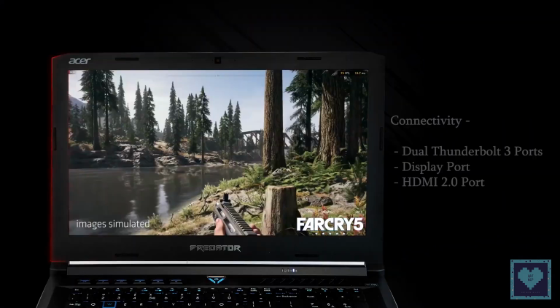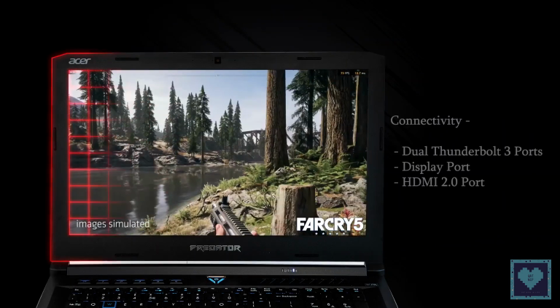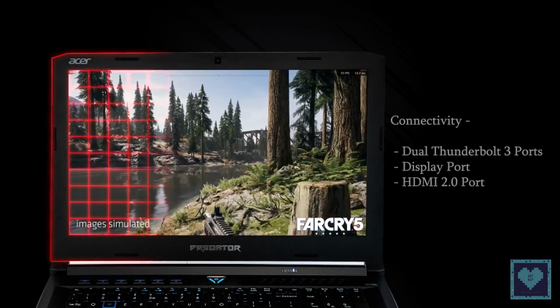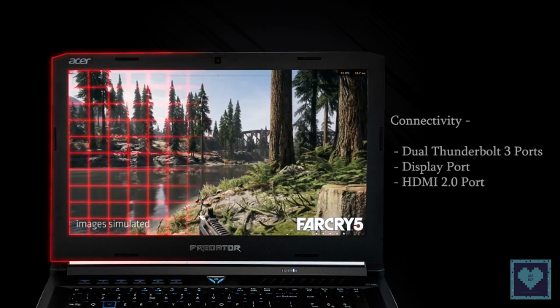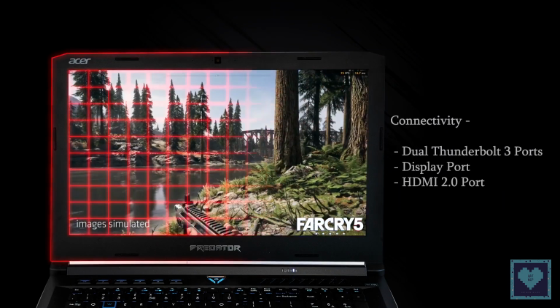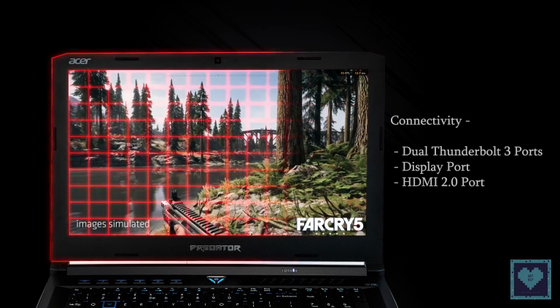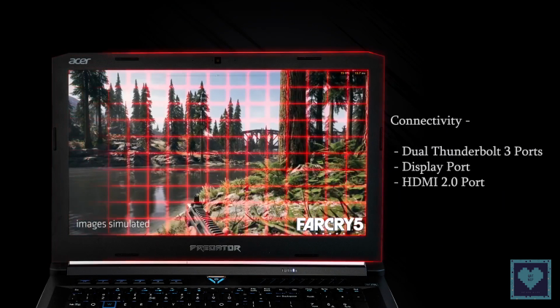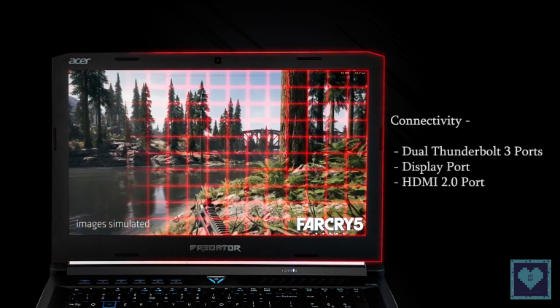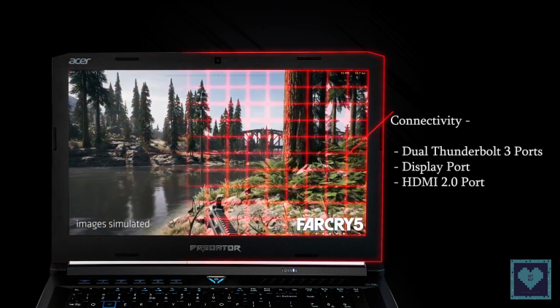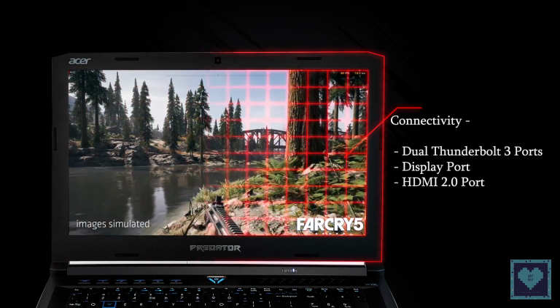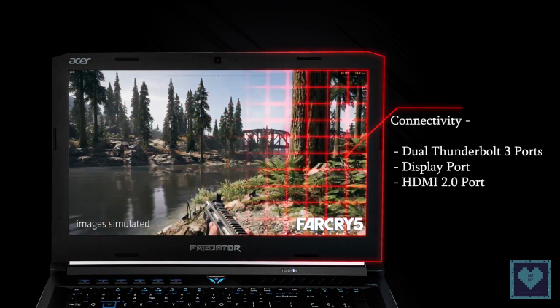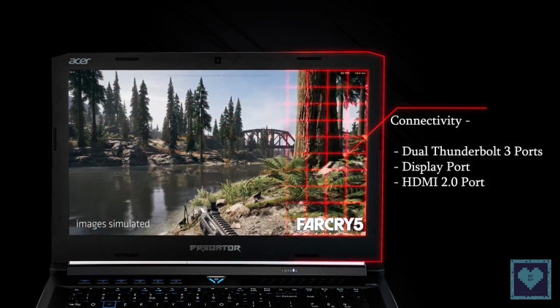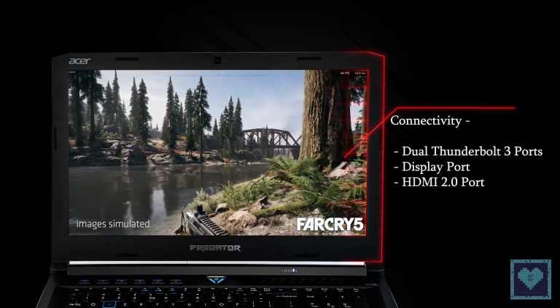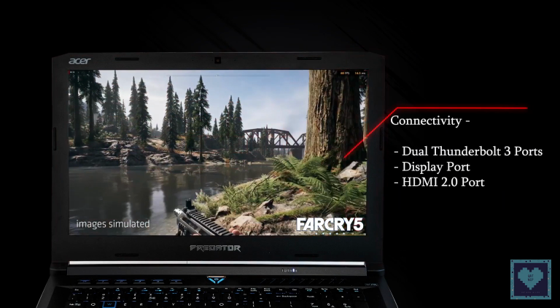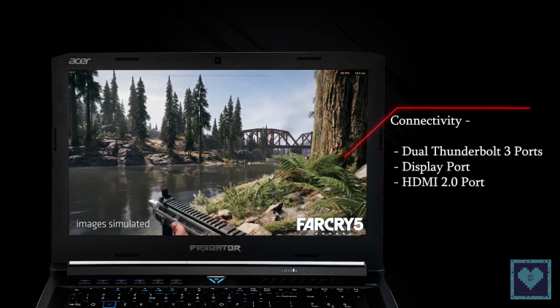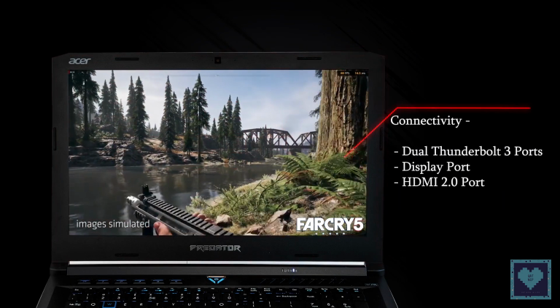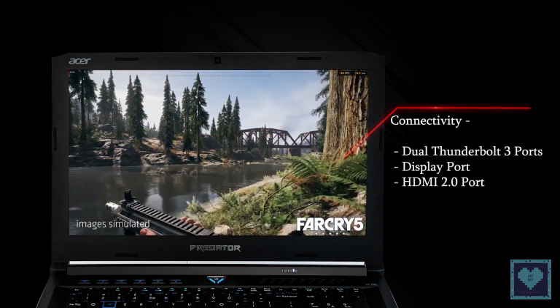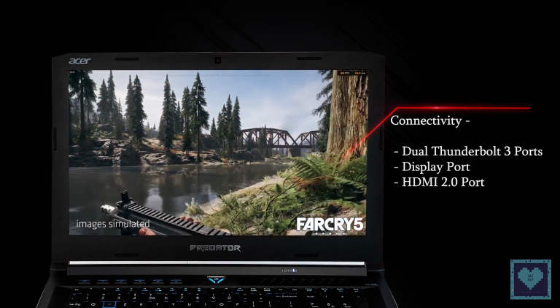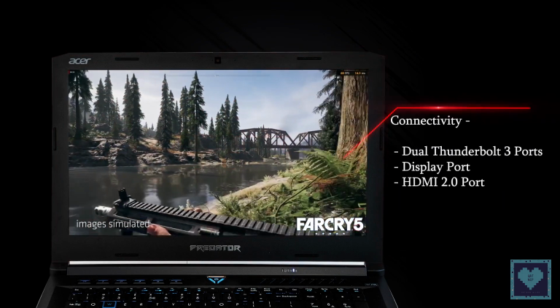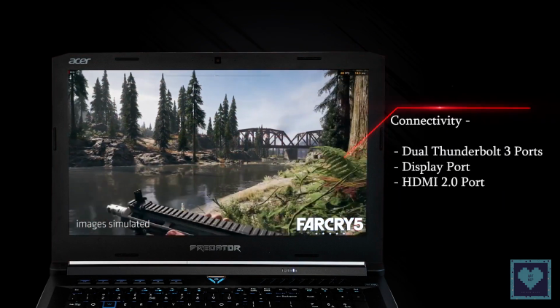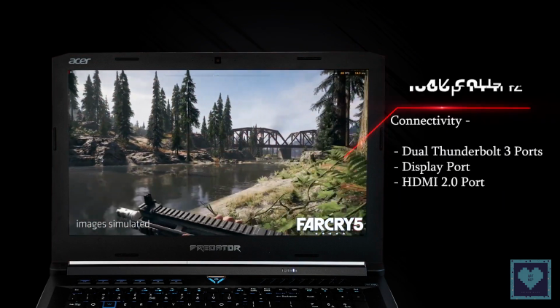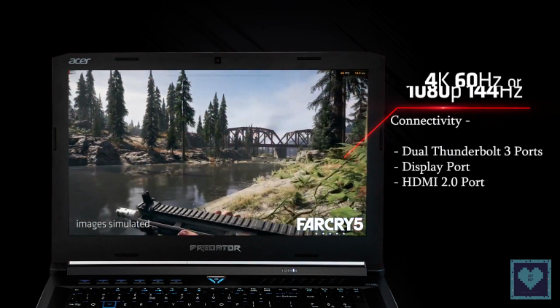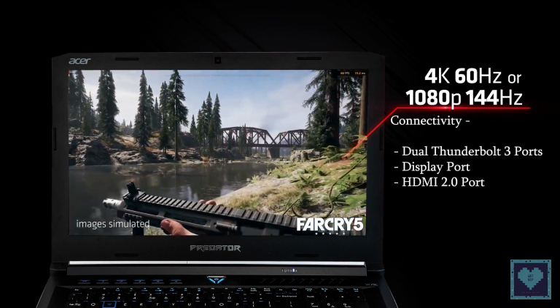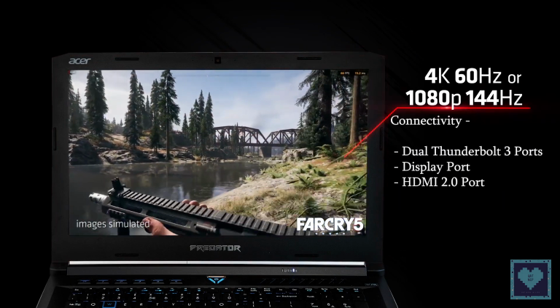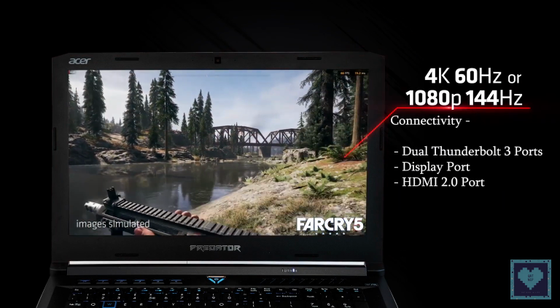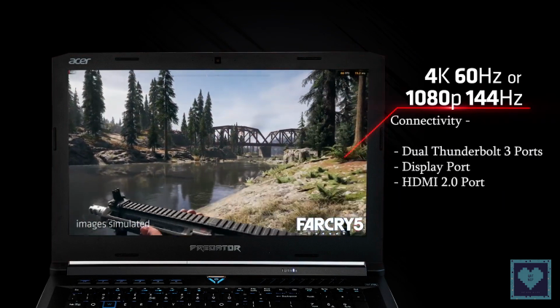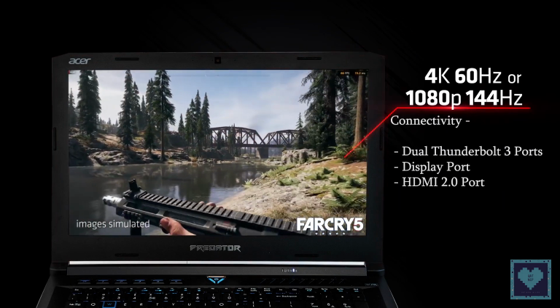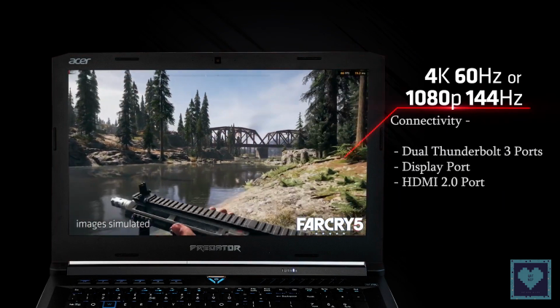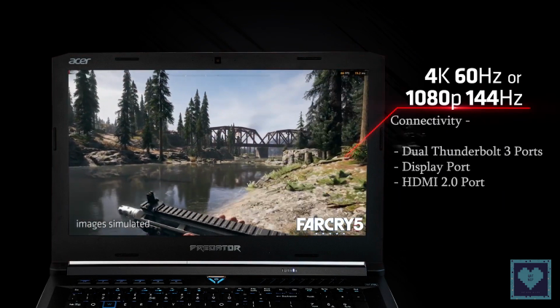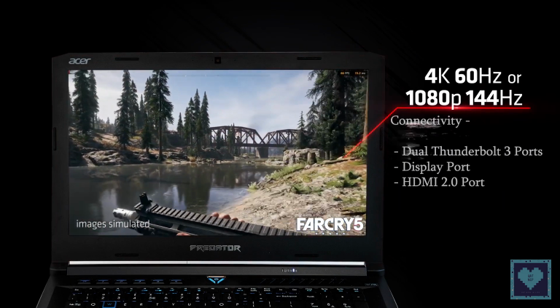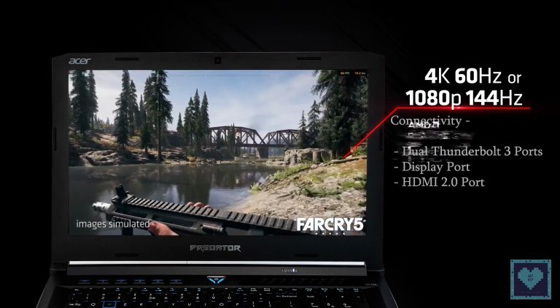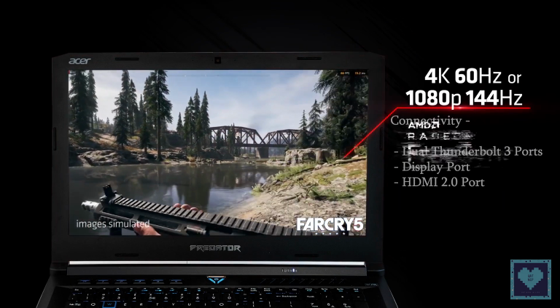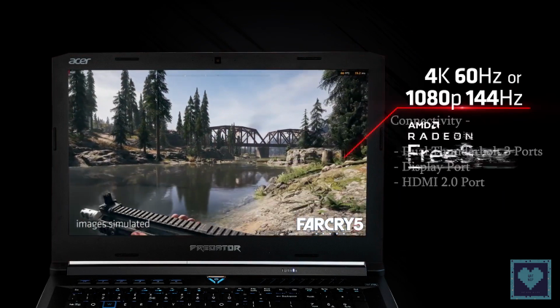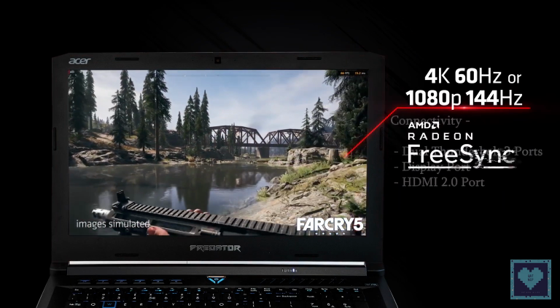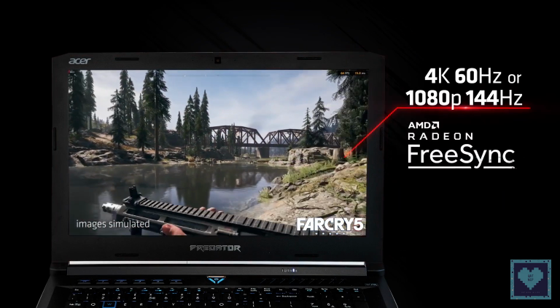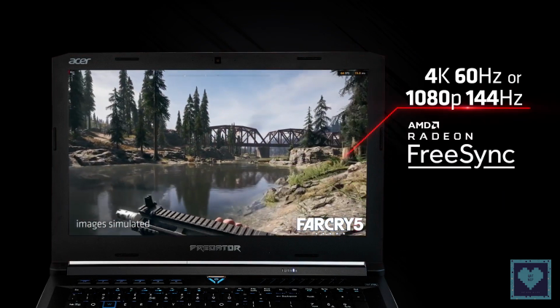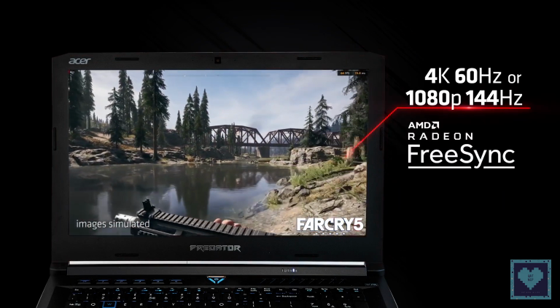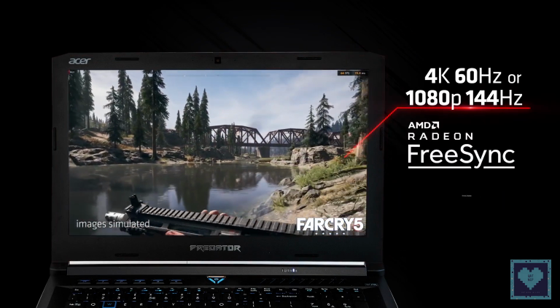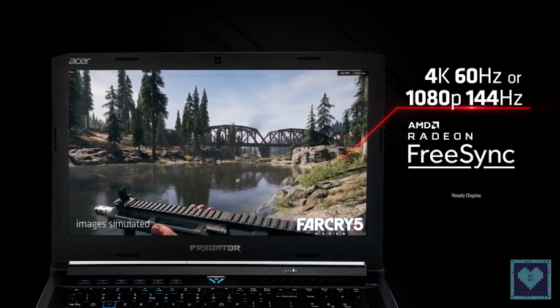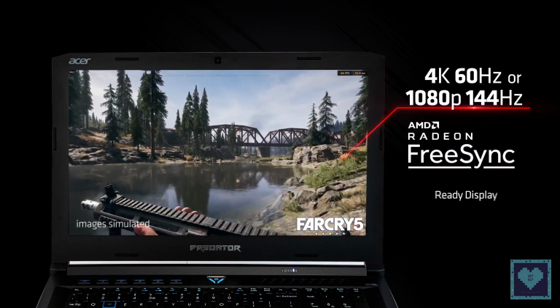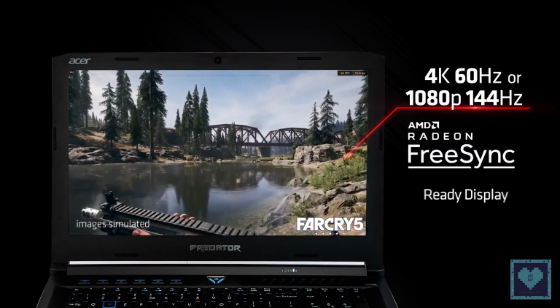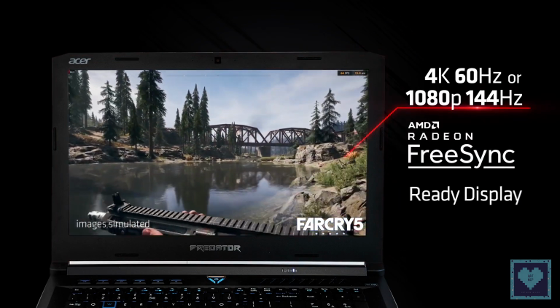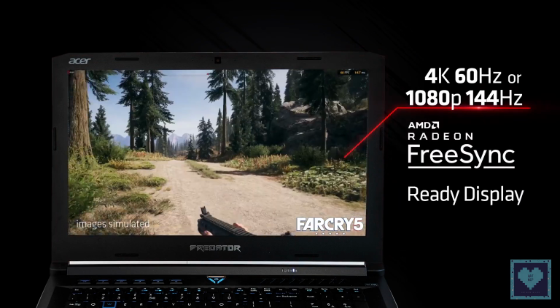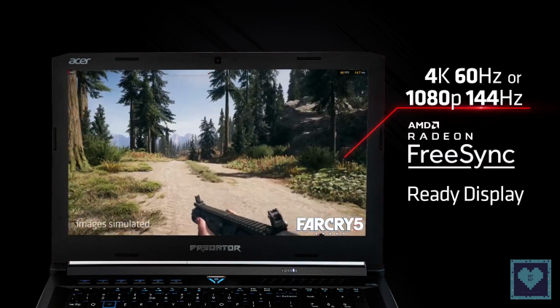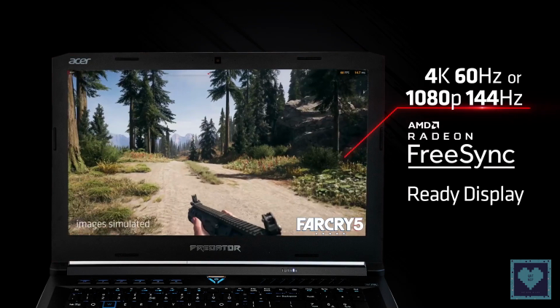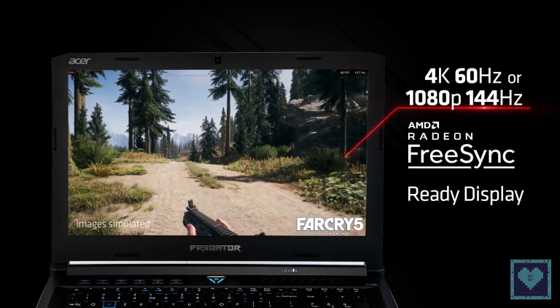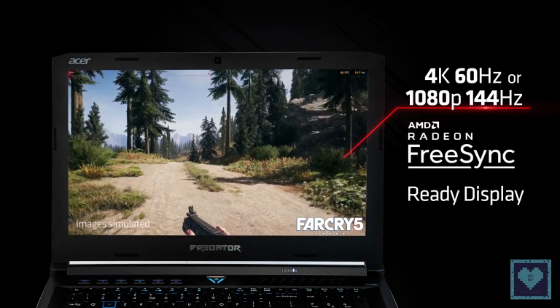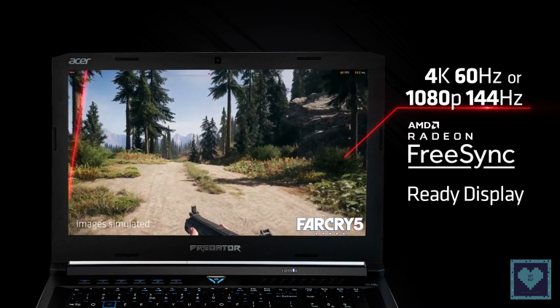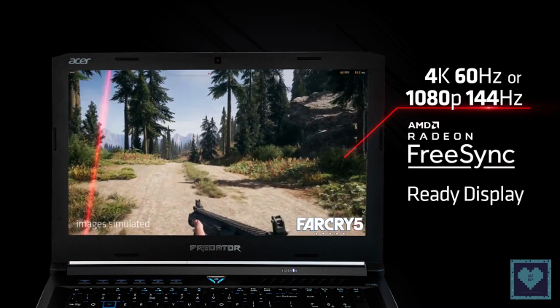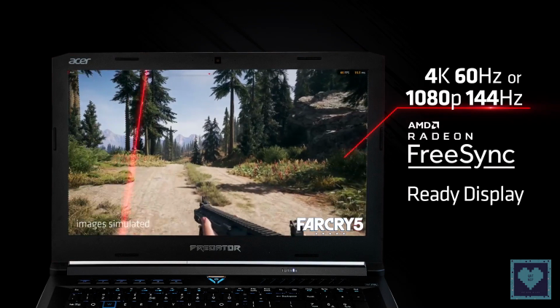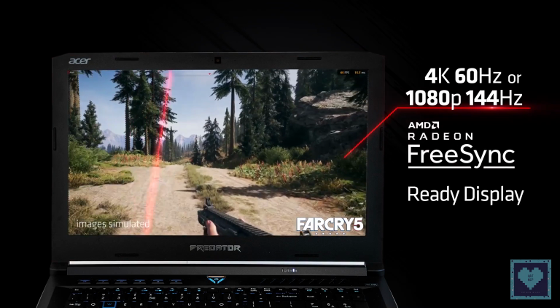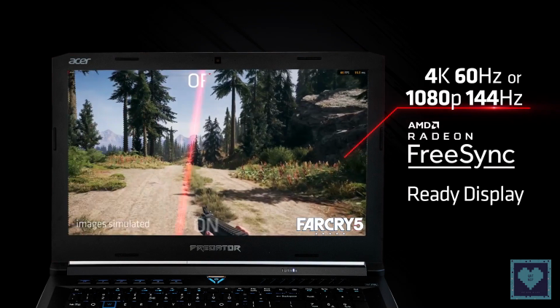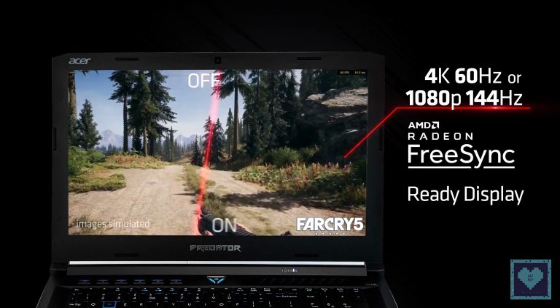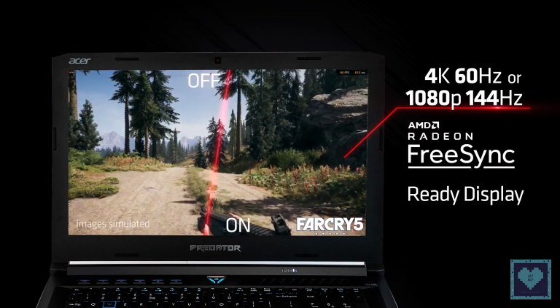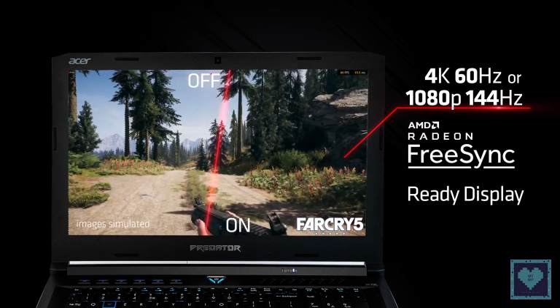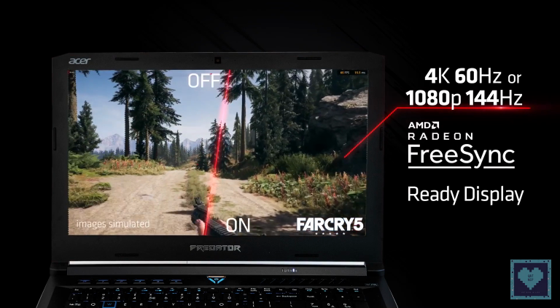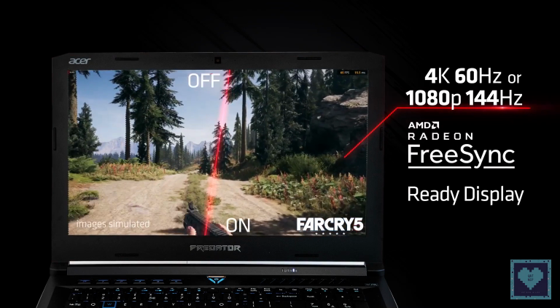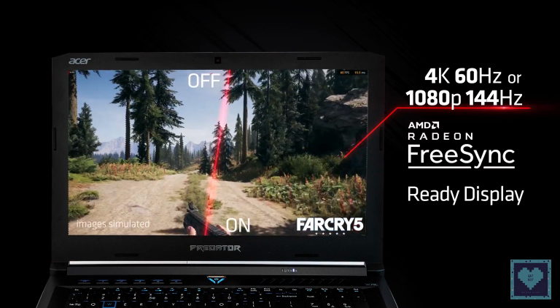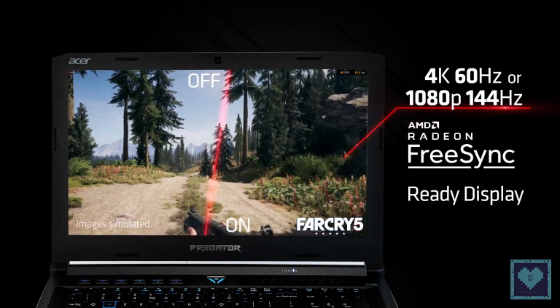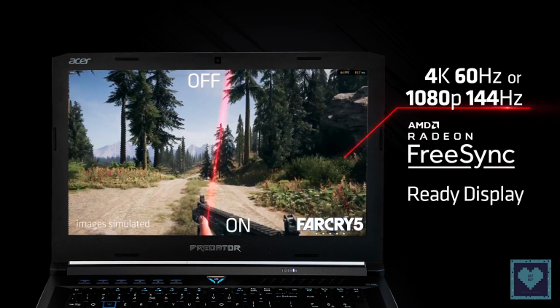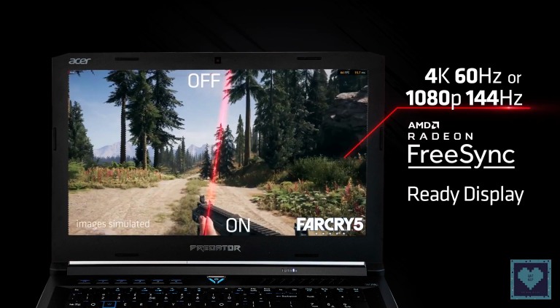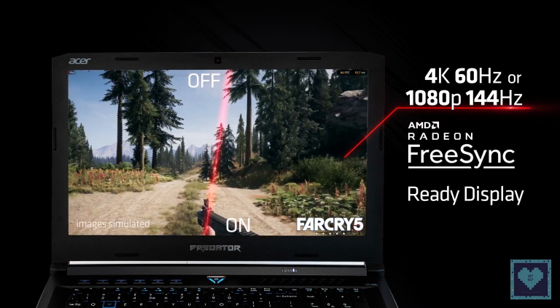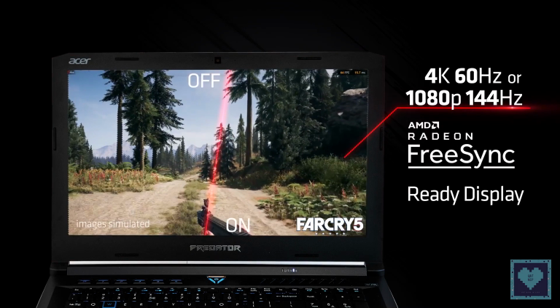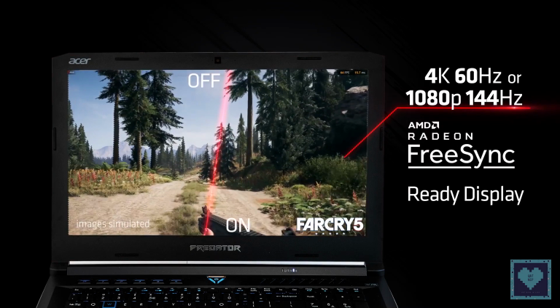It also carries dual Thunderbolt 3 ports, a DisplayPort, HDMI port, and supports up to three external monitors.